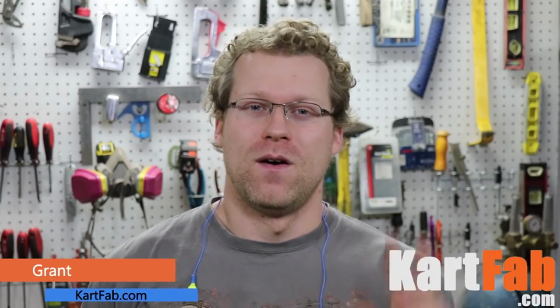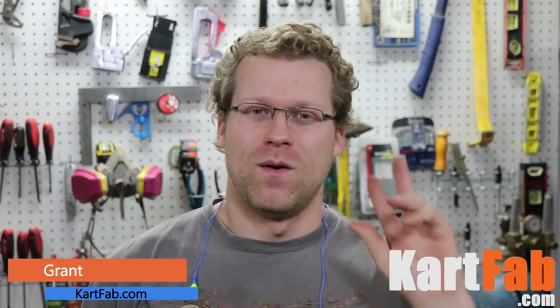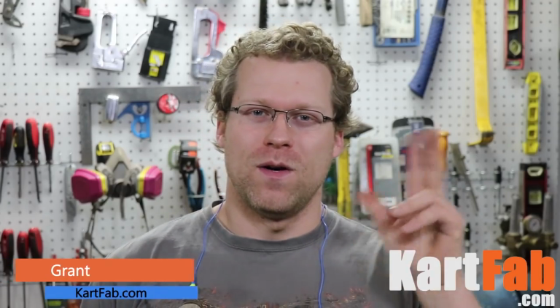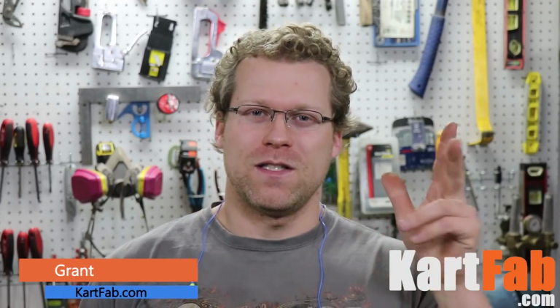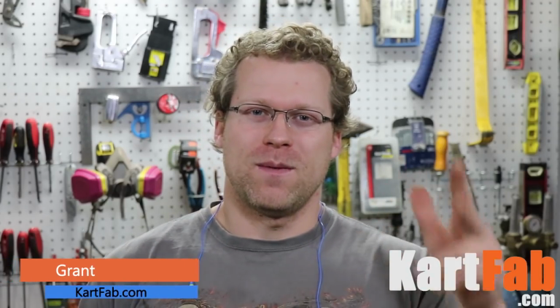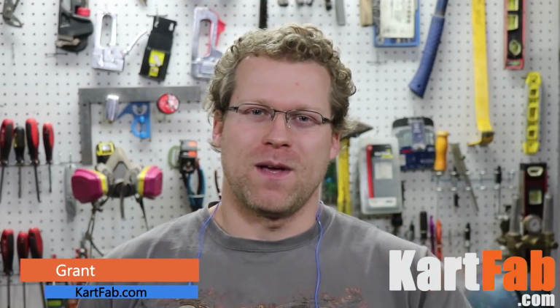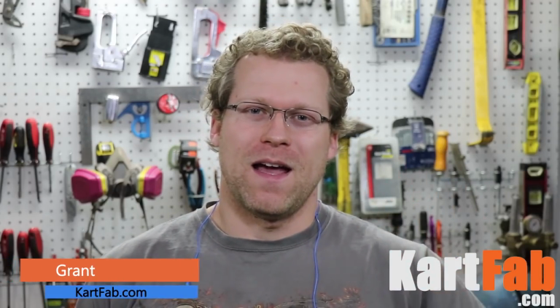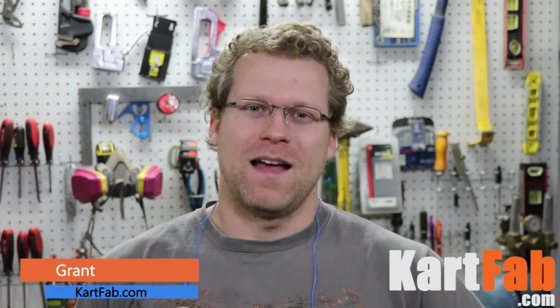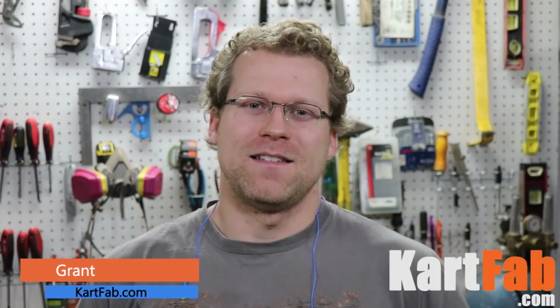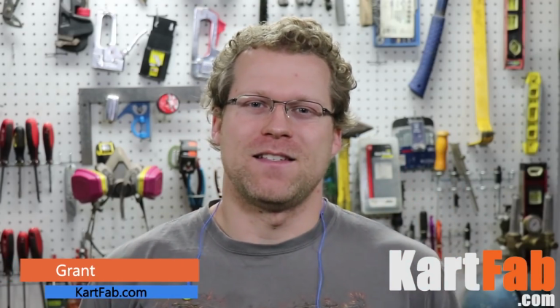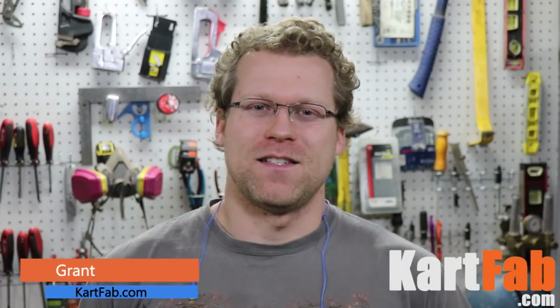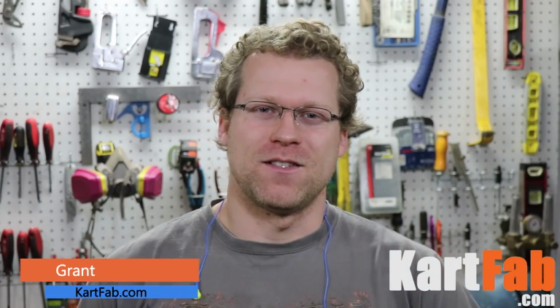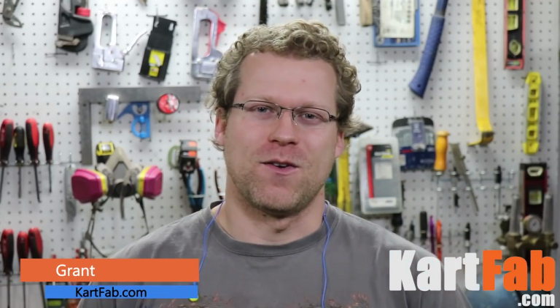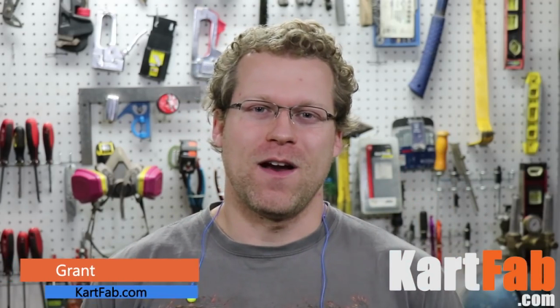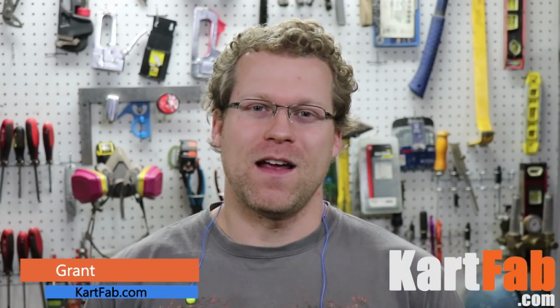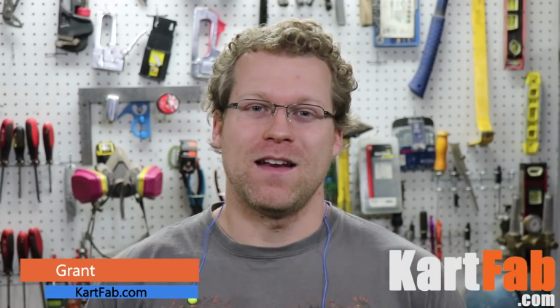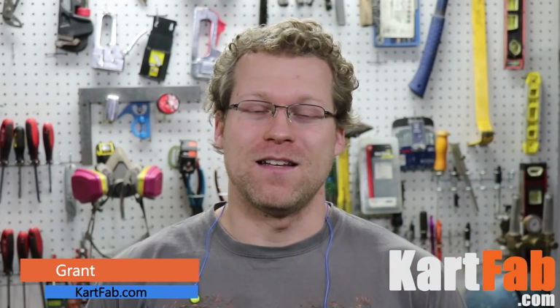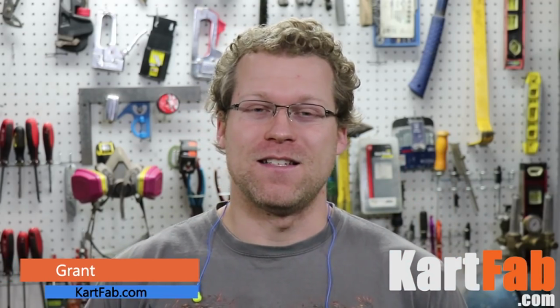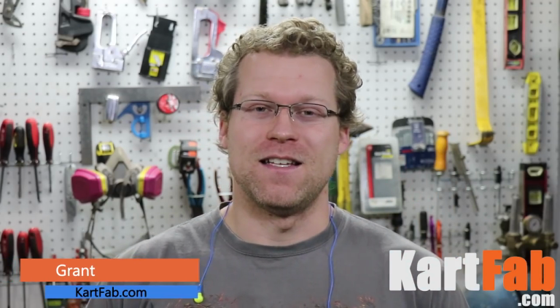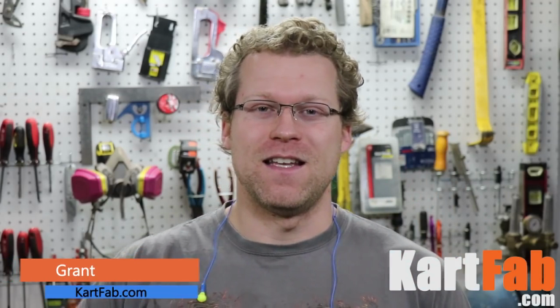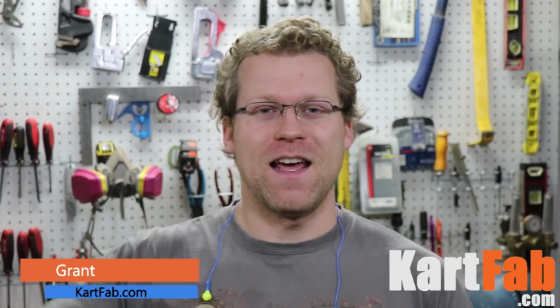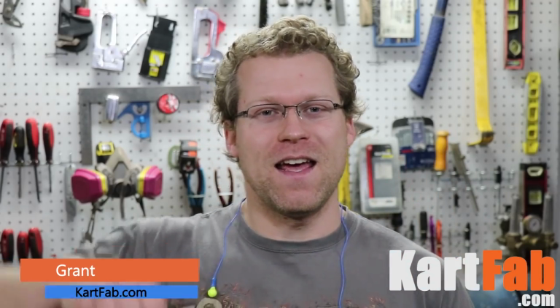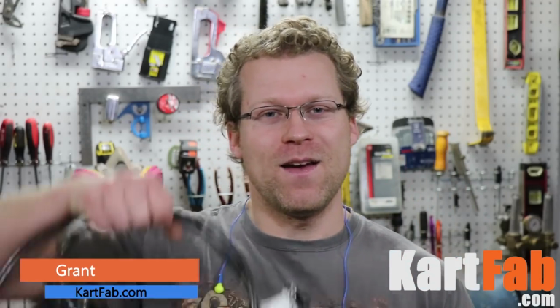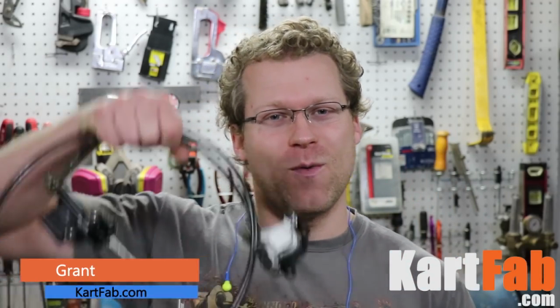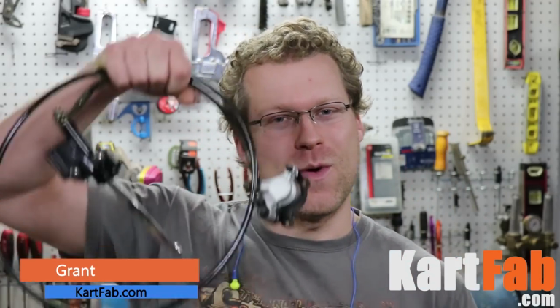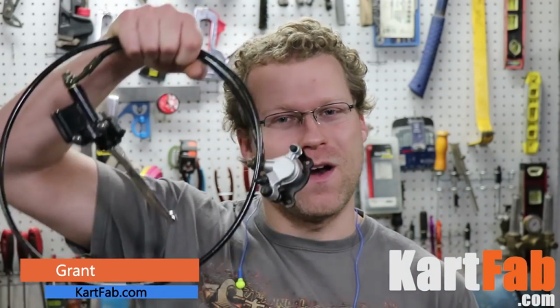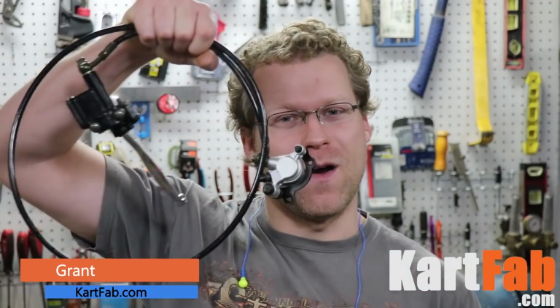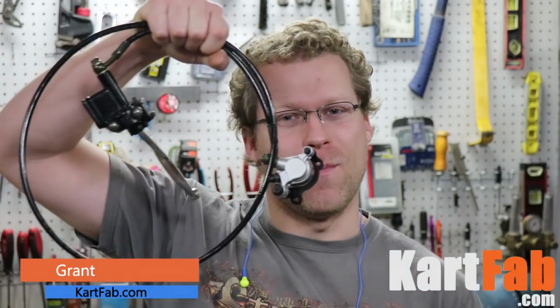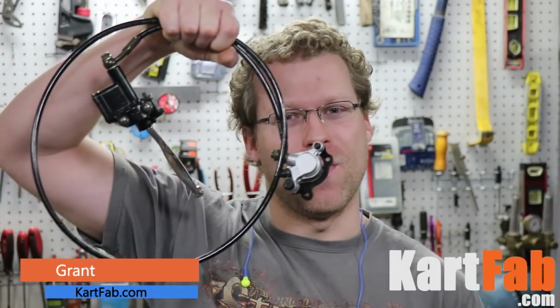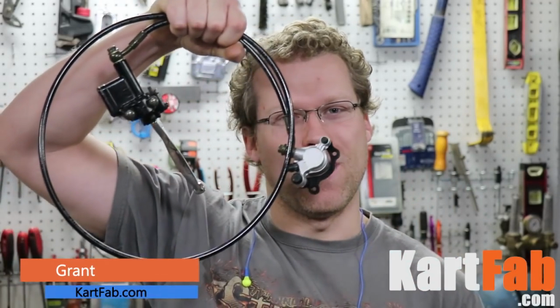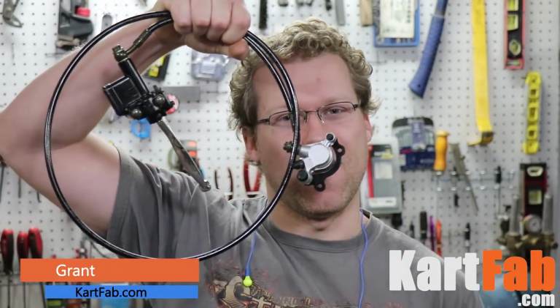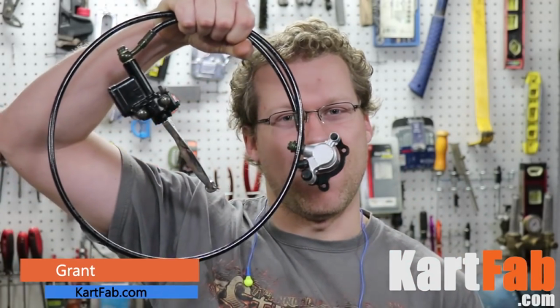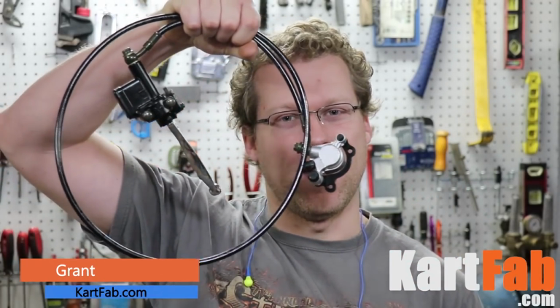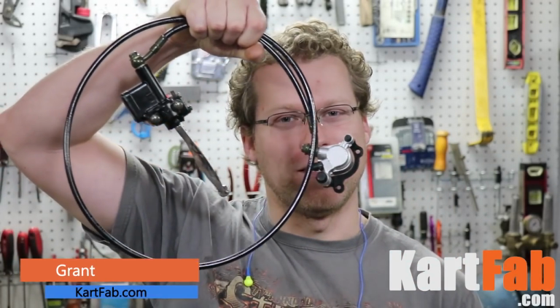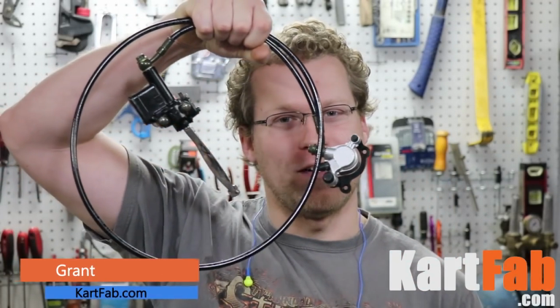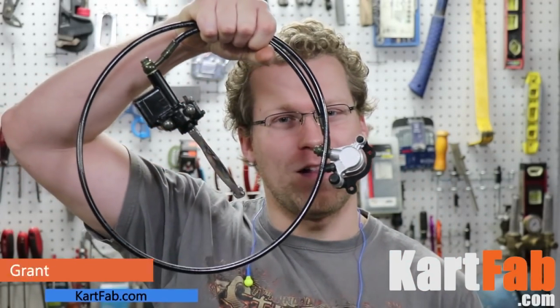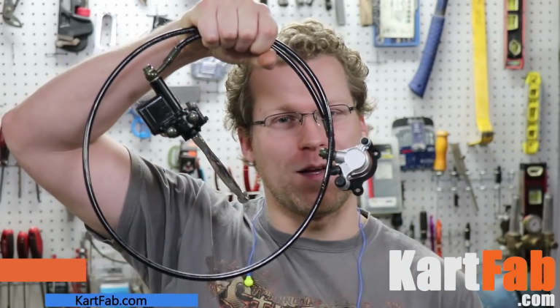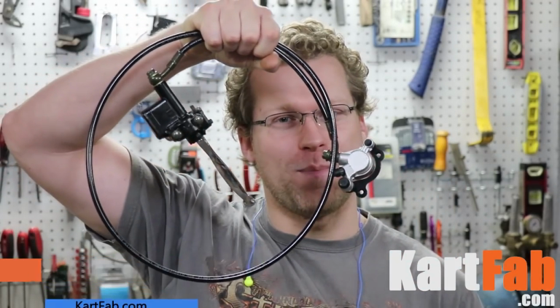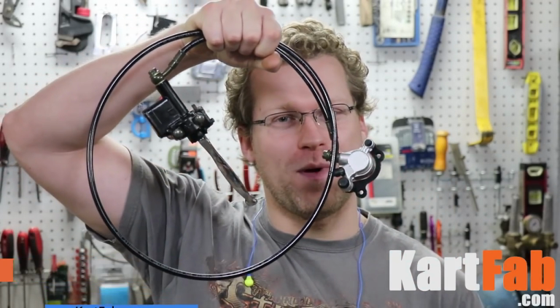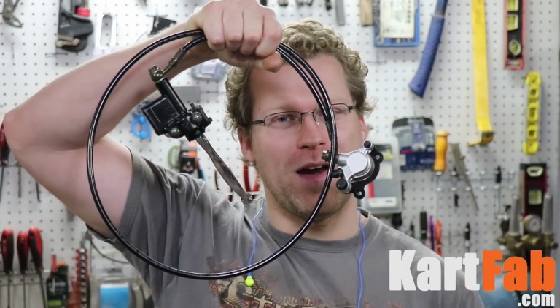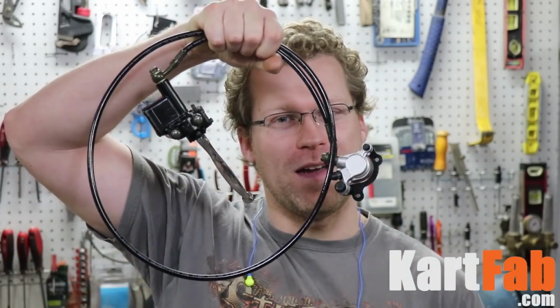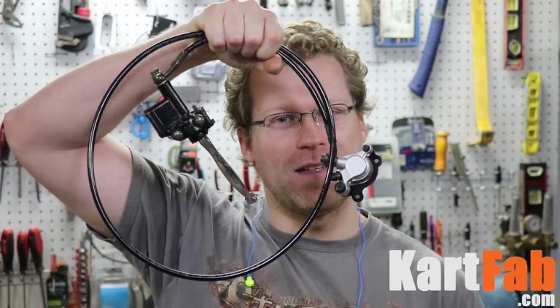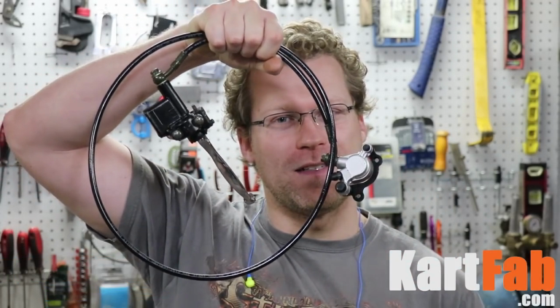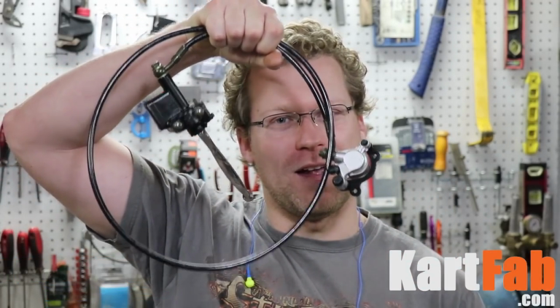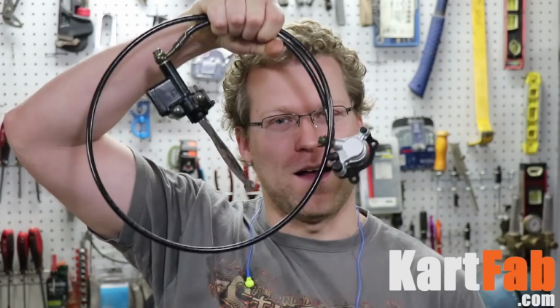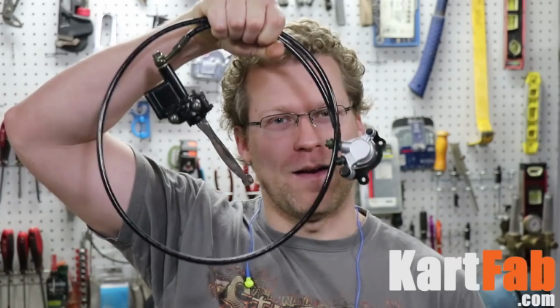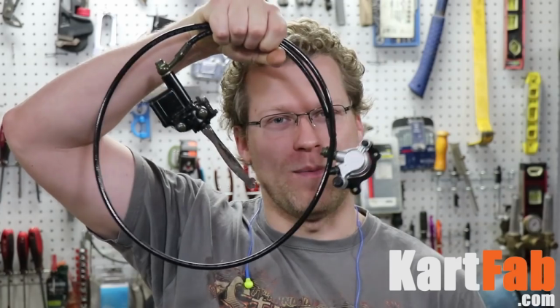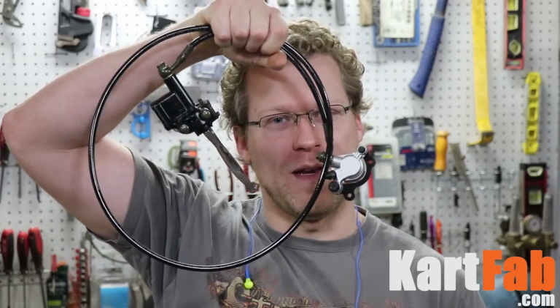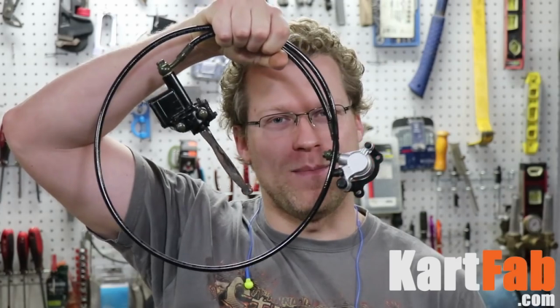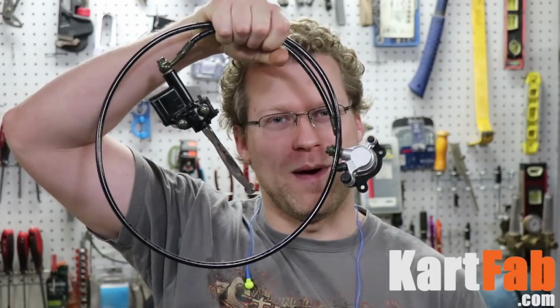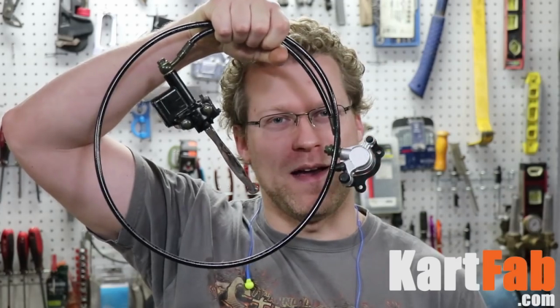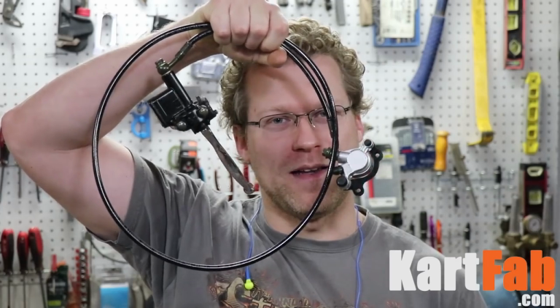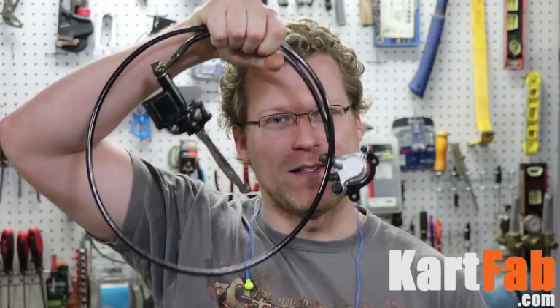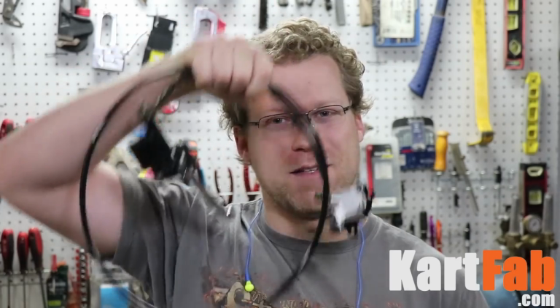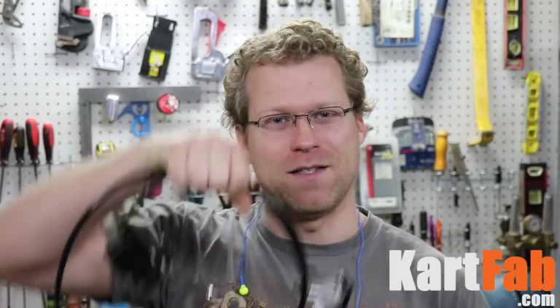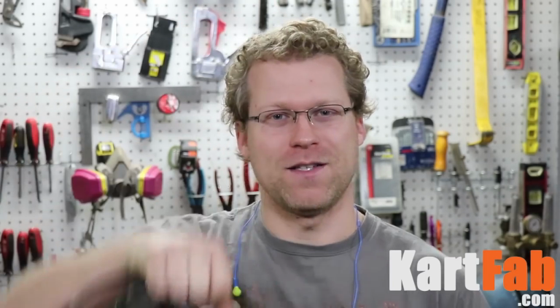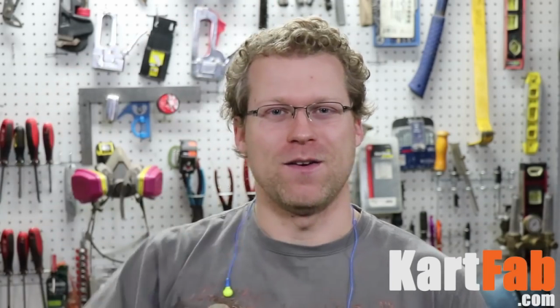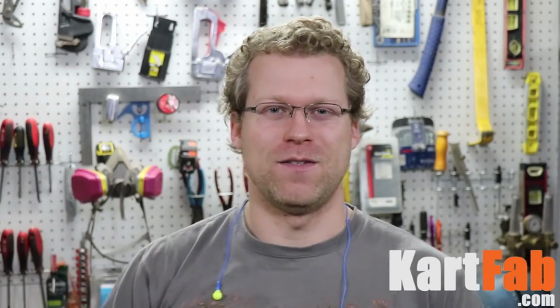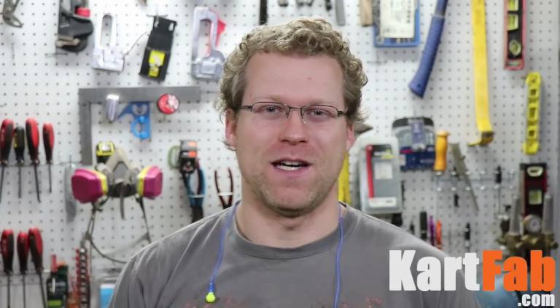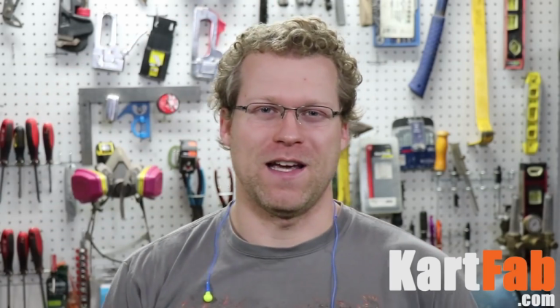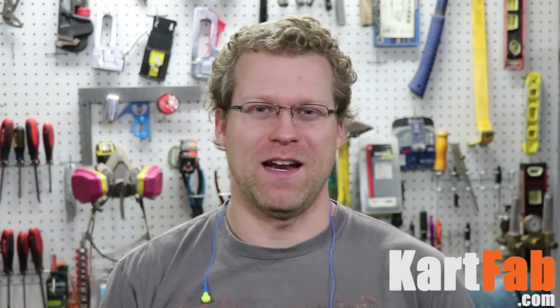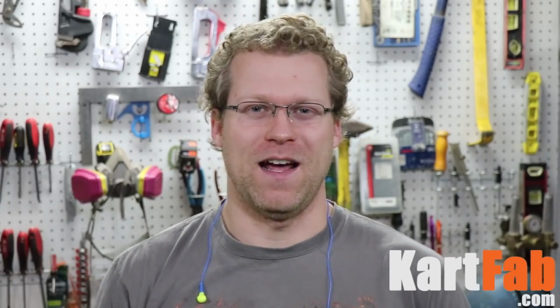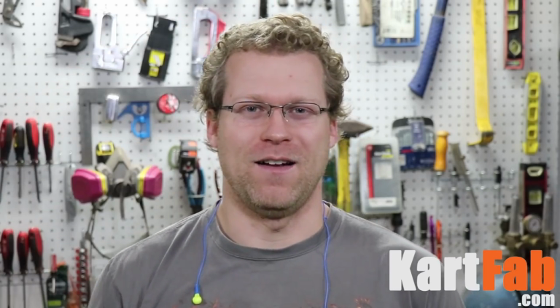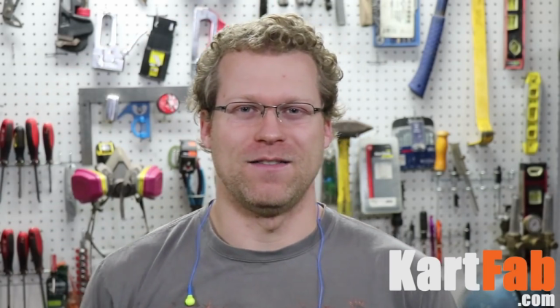What's up guys, this is Grant and today we are putting hydraulic brakes on a minibike. Let's go check it out.